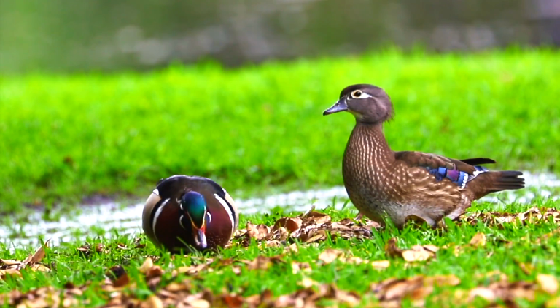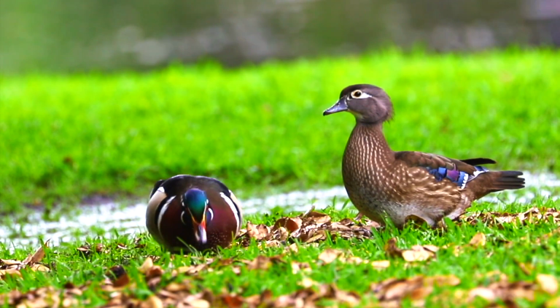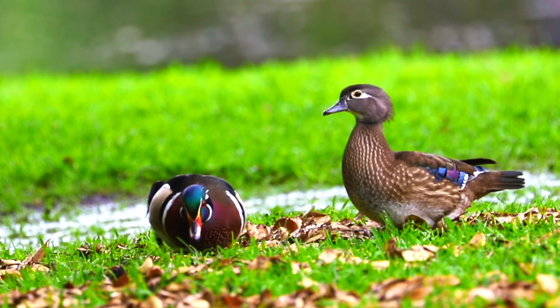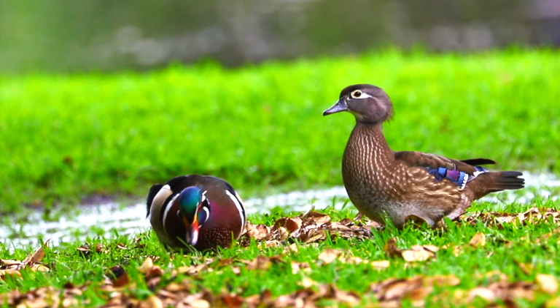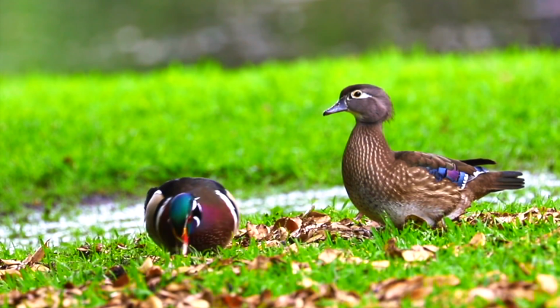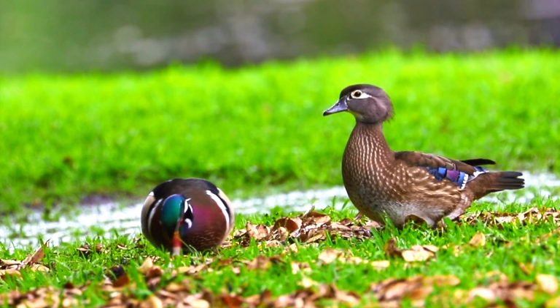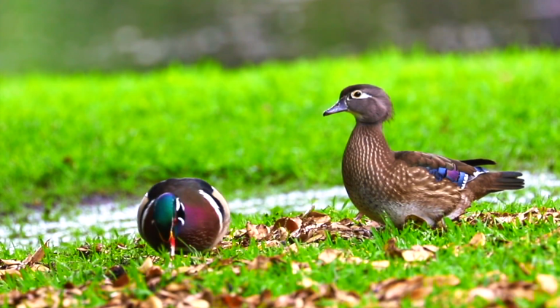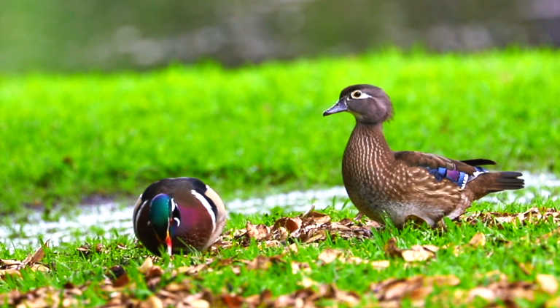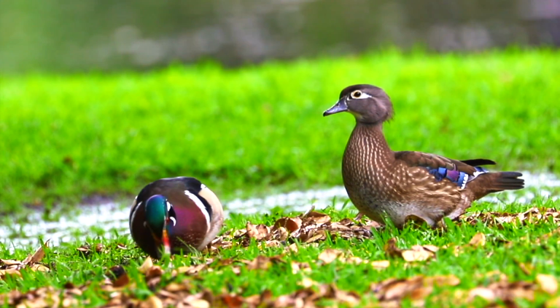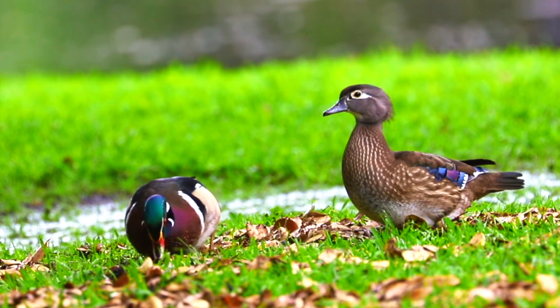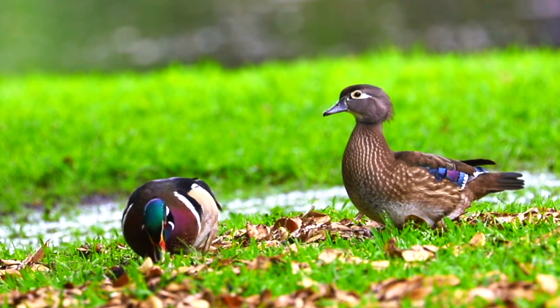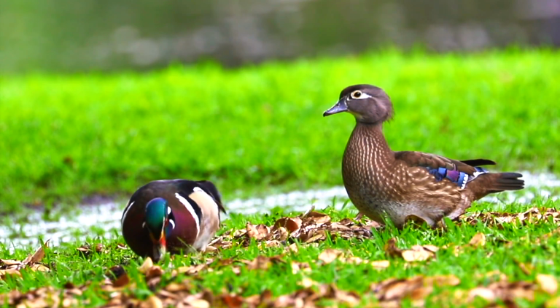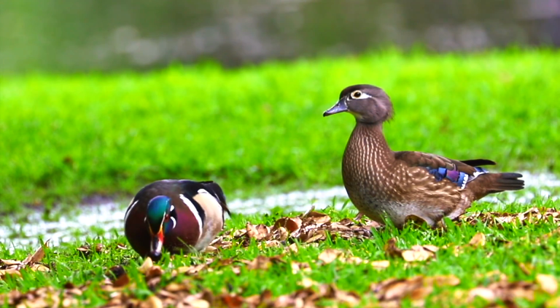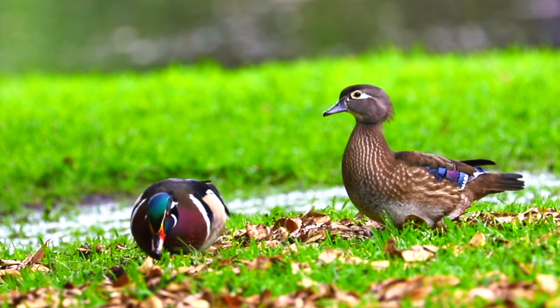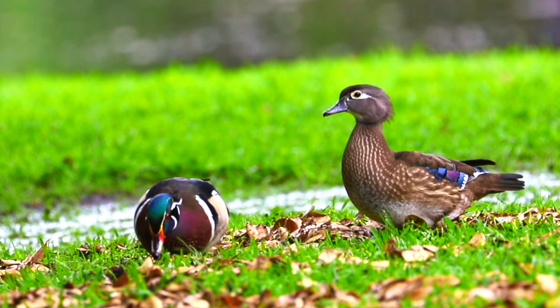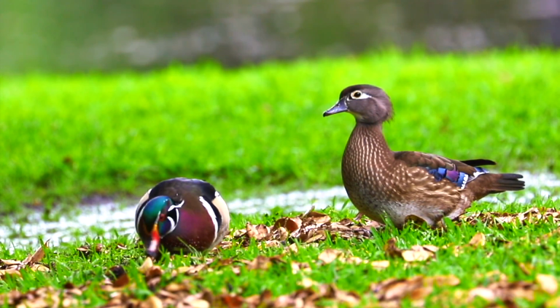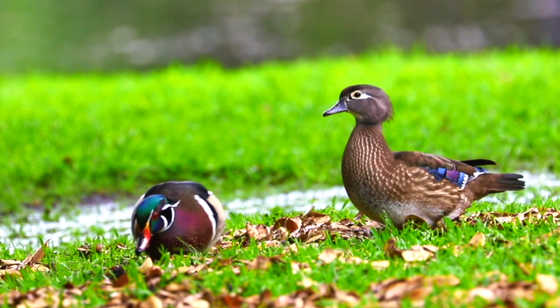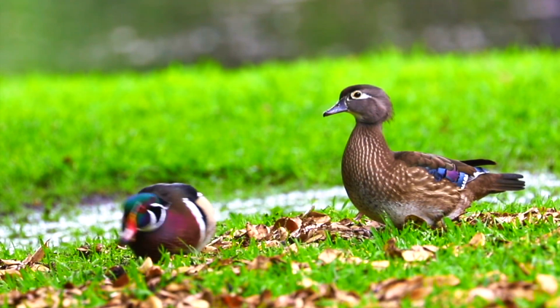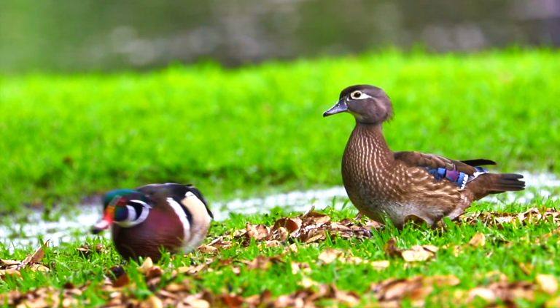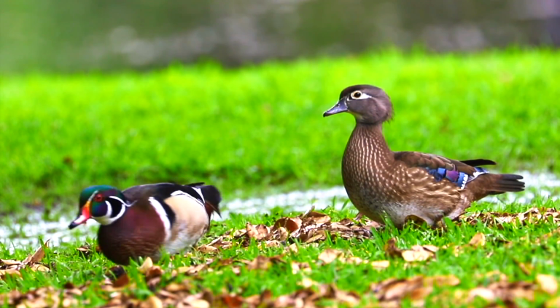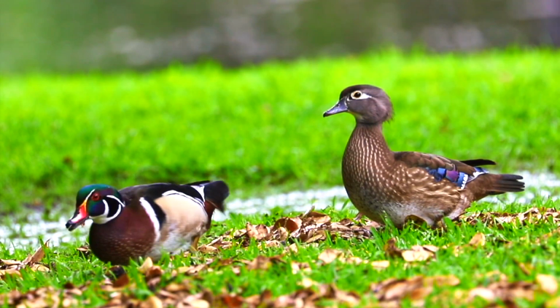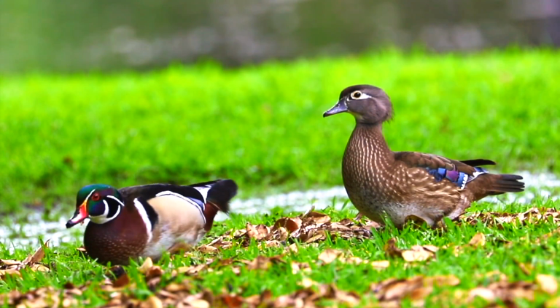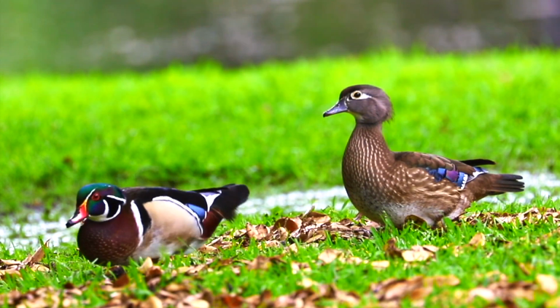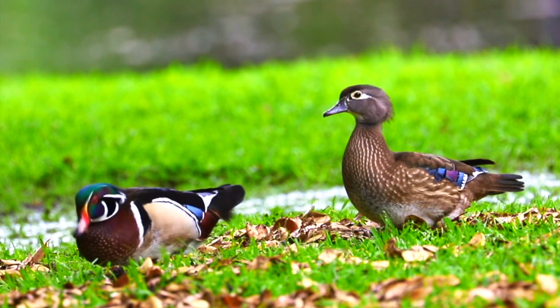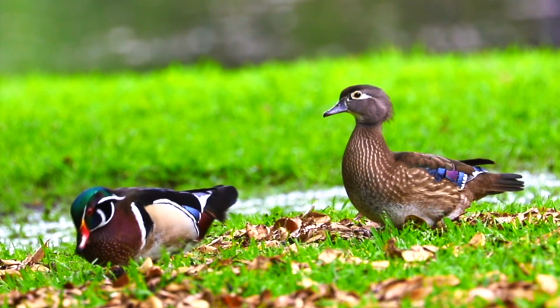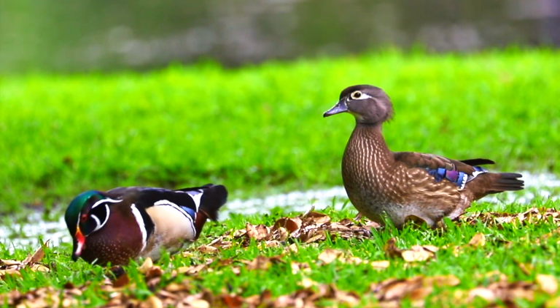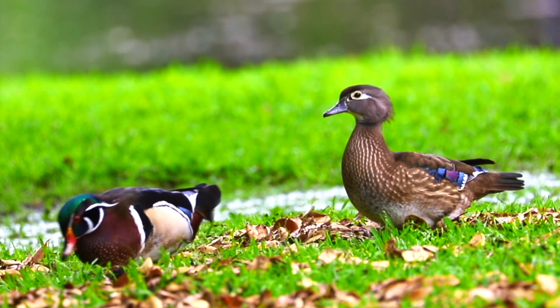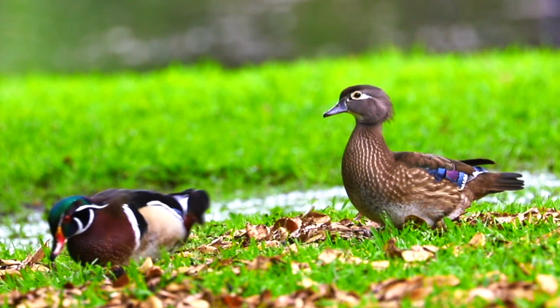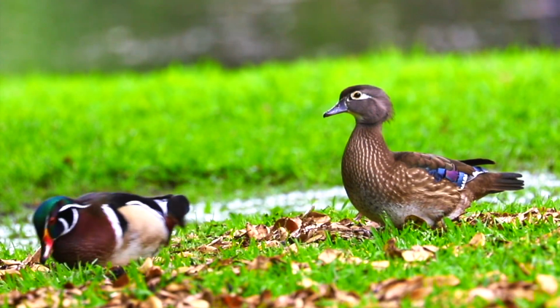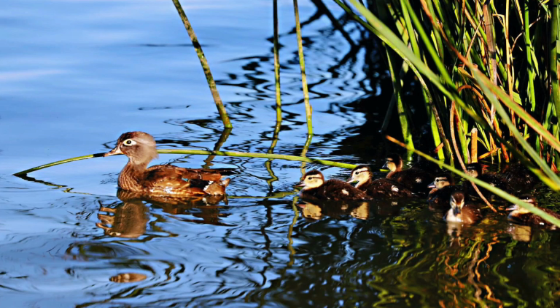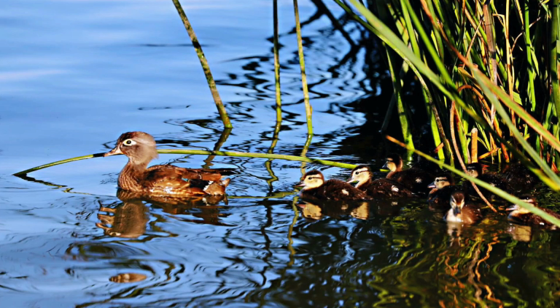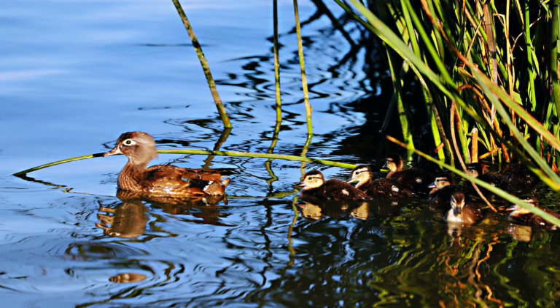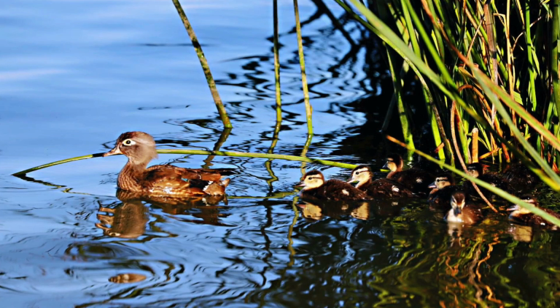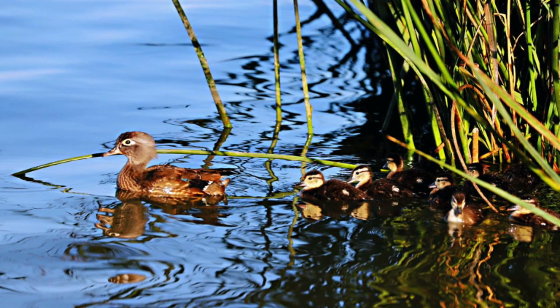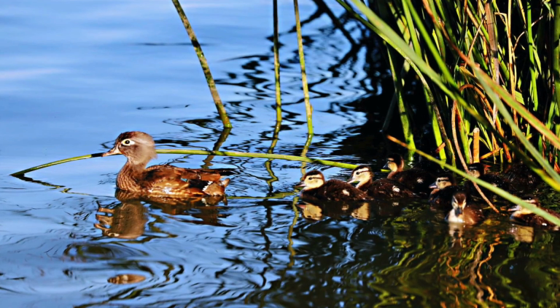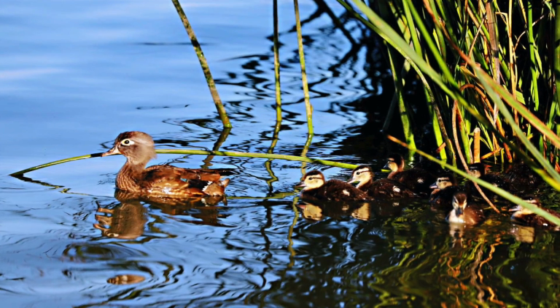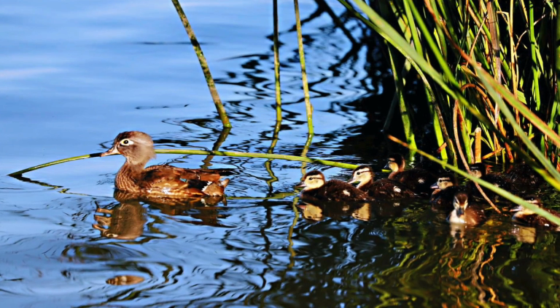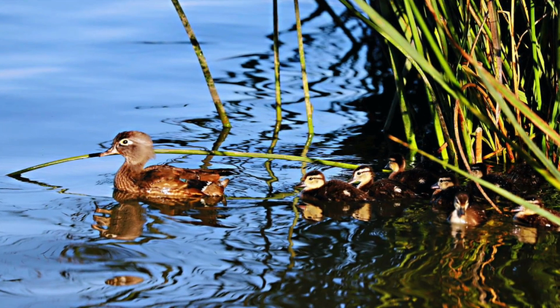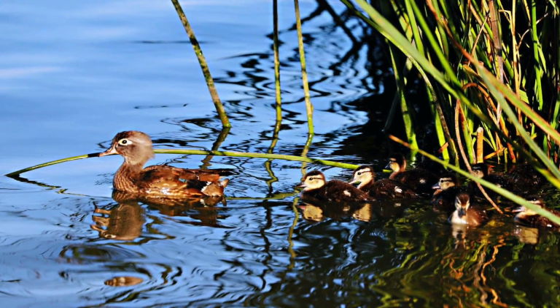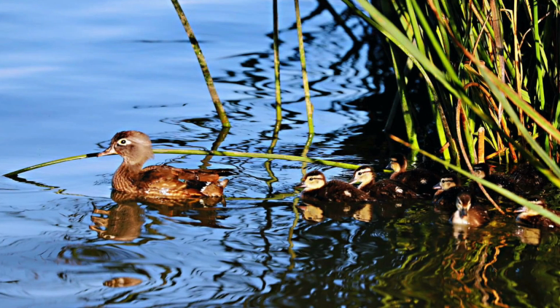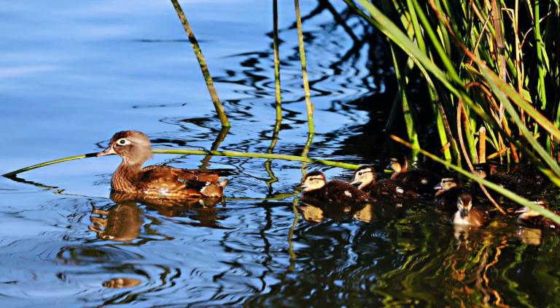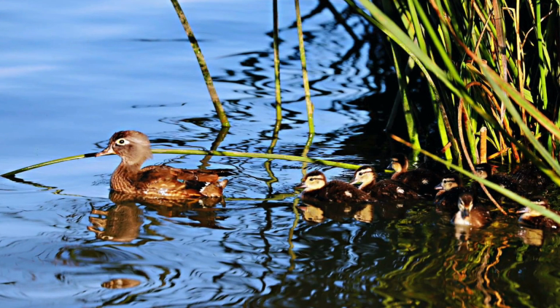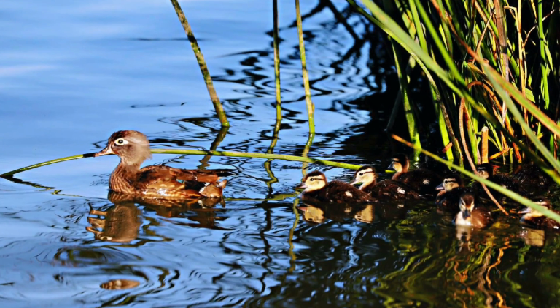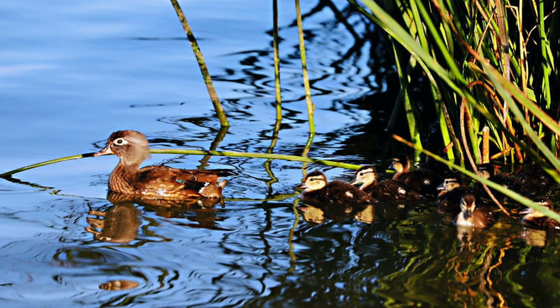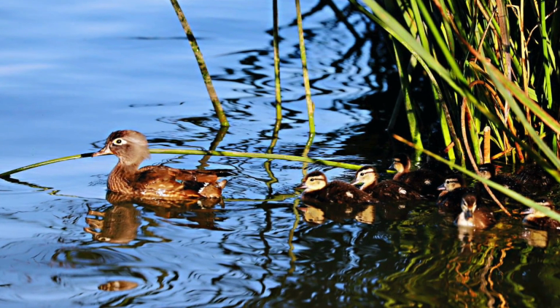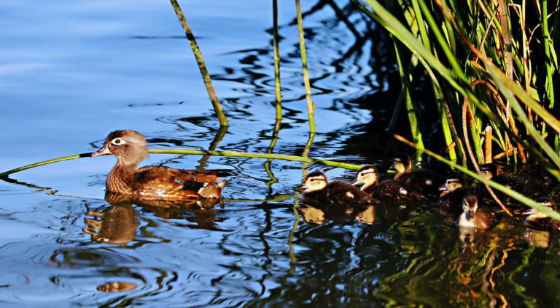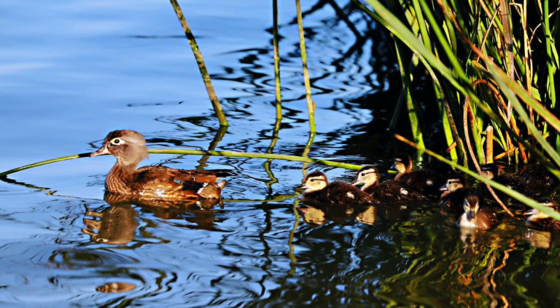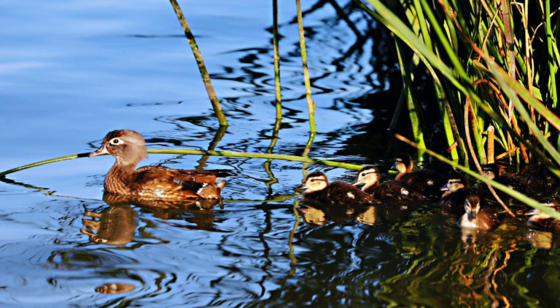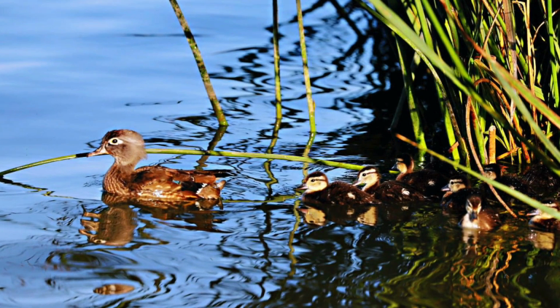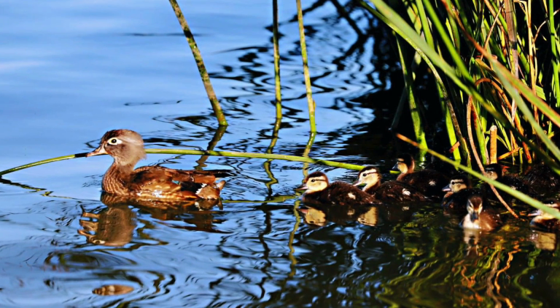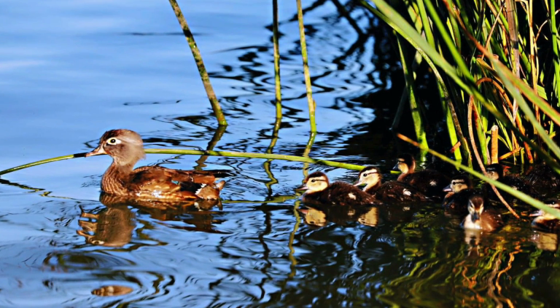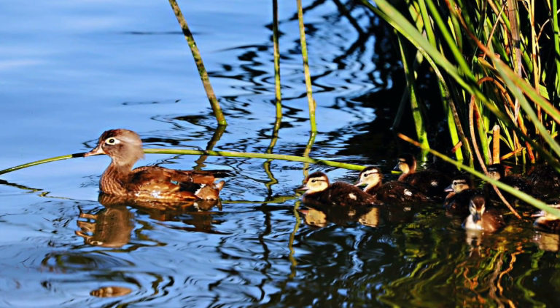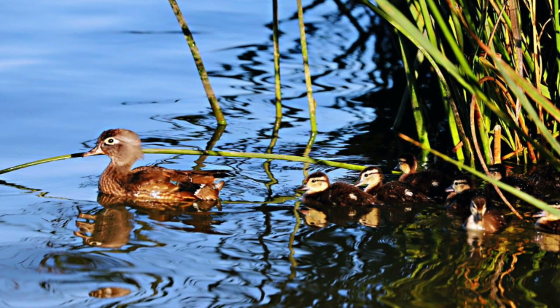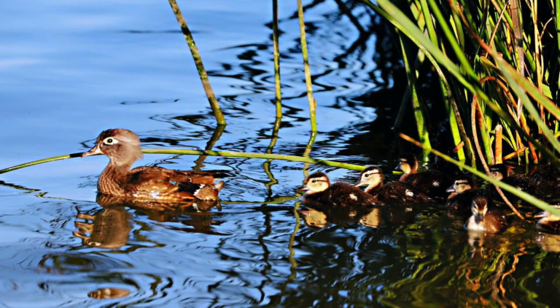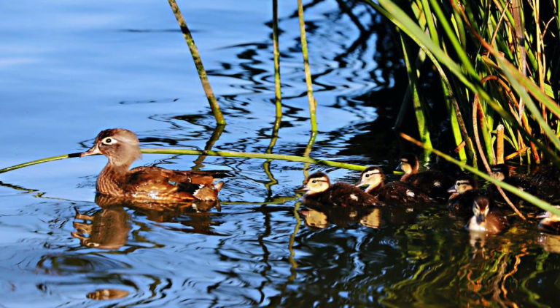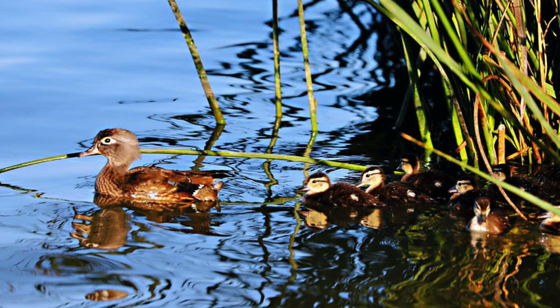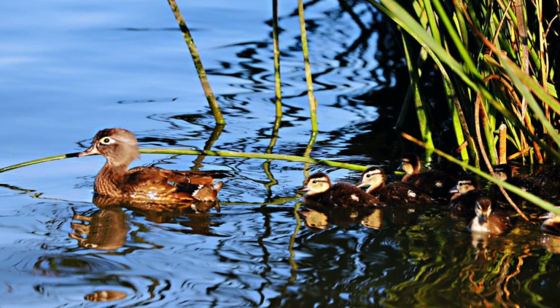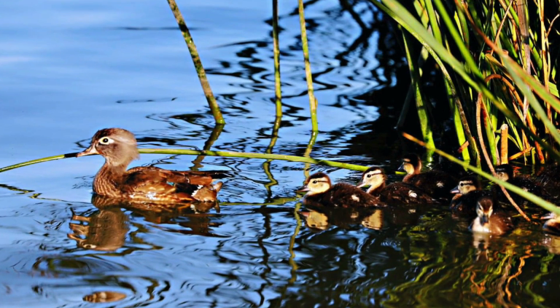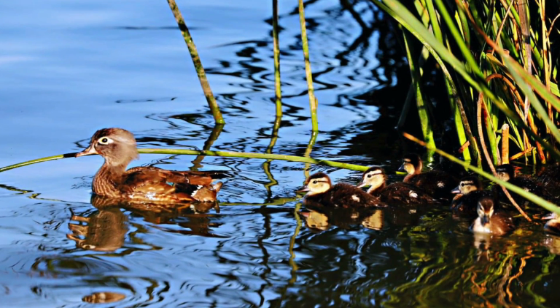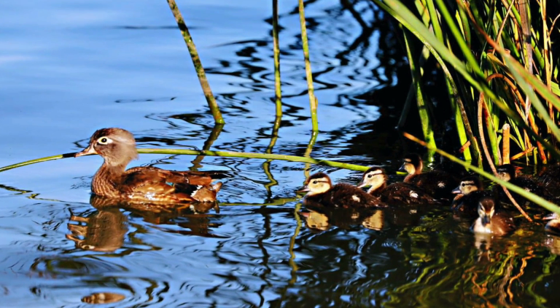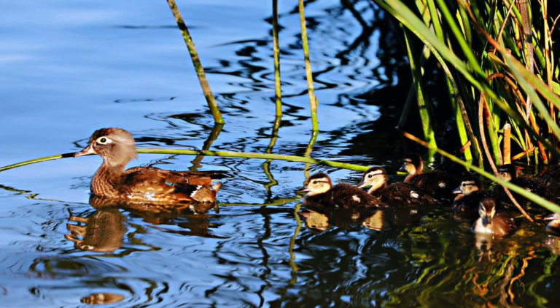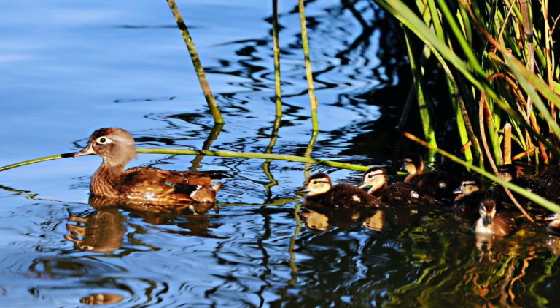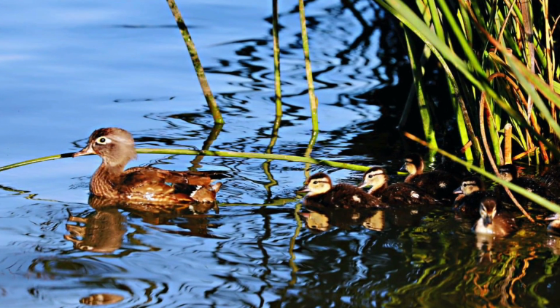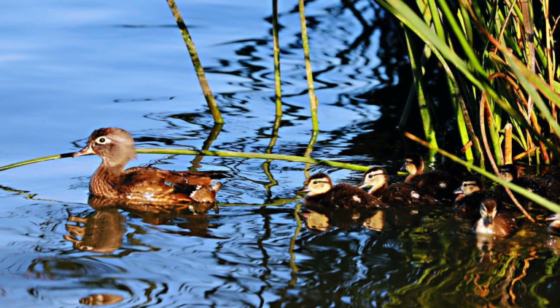The color of the feathers of young birds is black and white, which is very different from the yellow young birds of ordinary ducks.